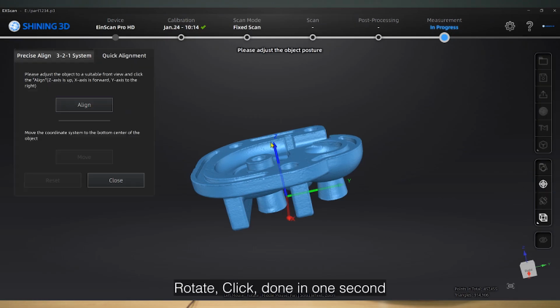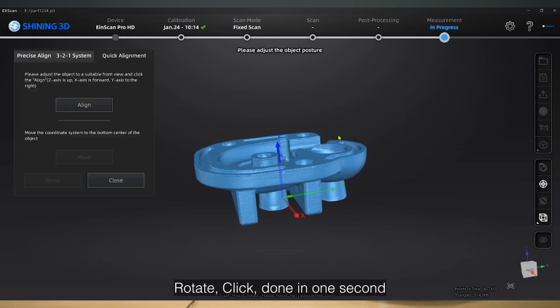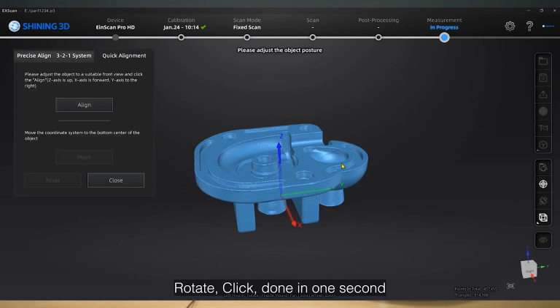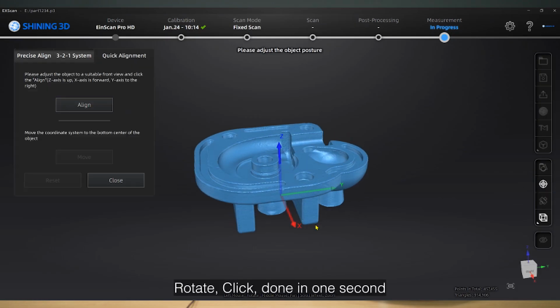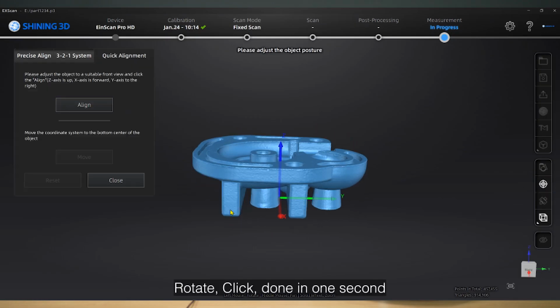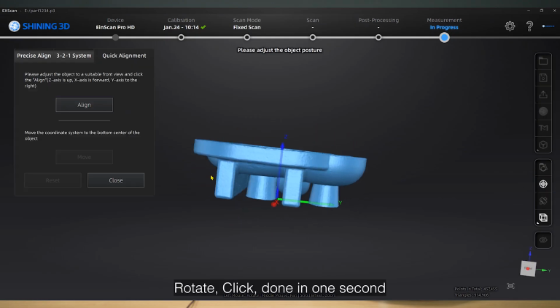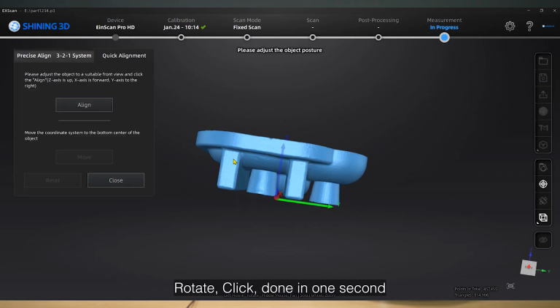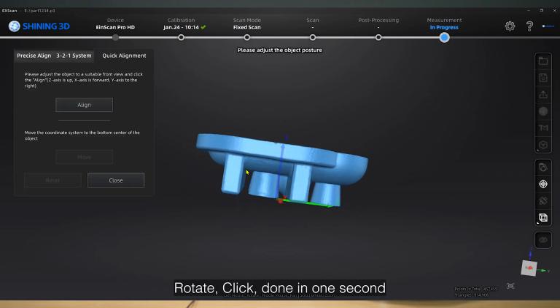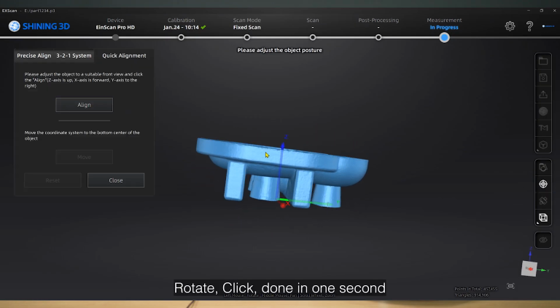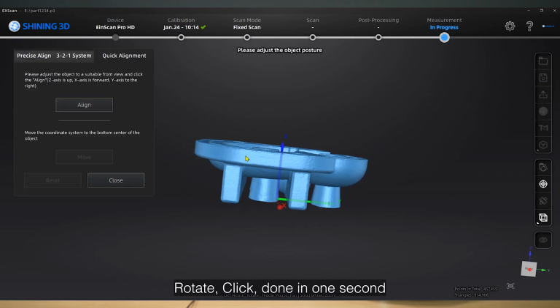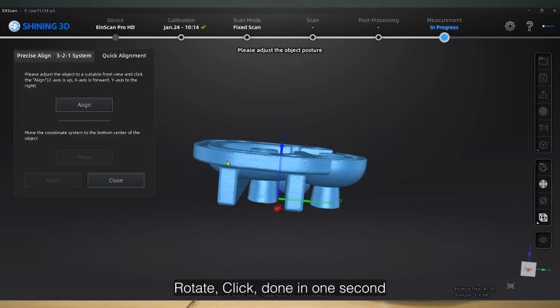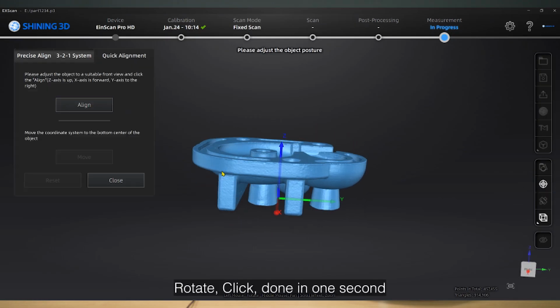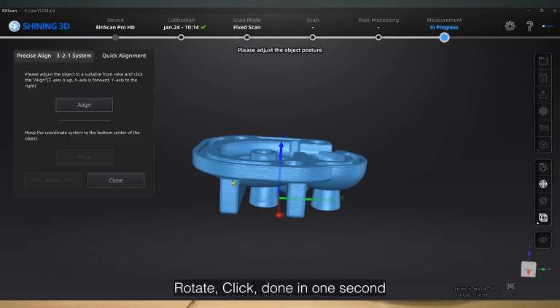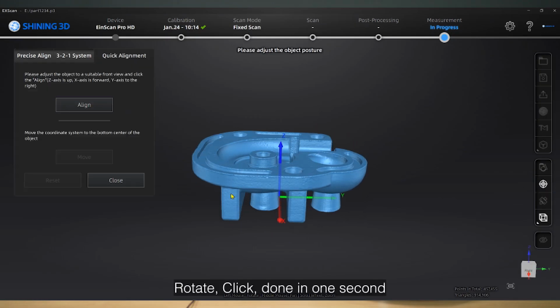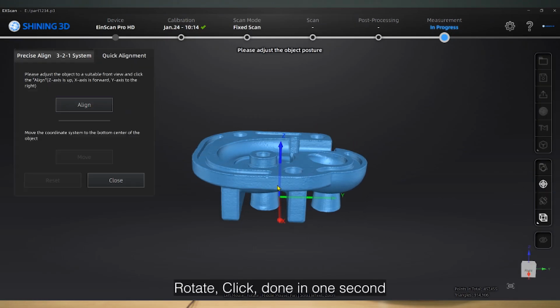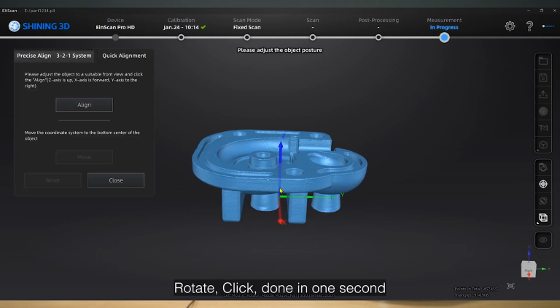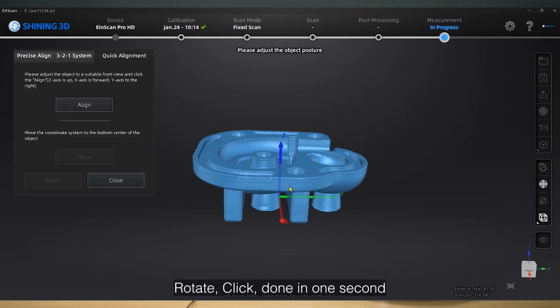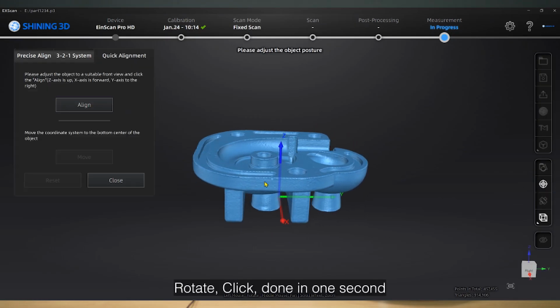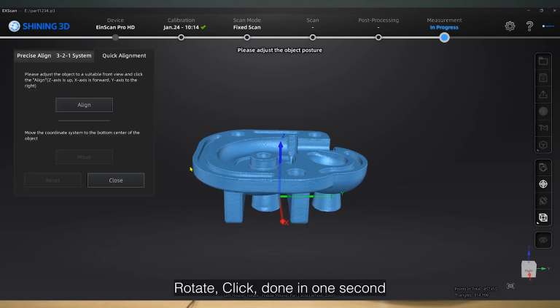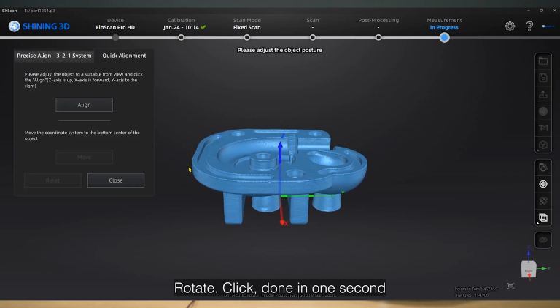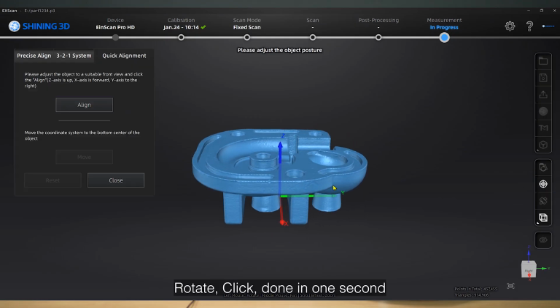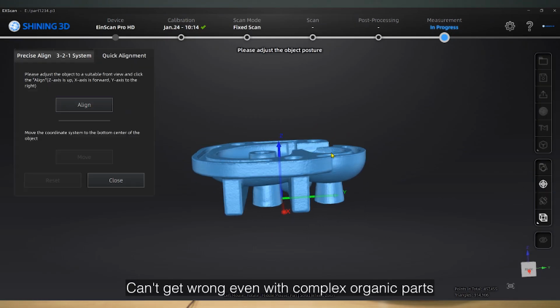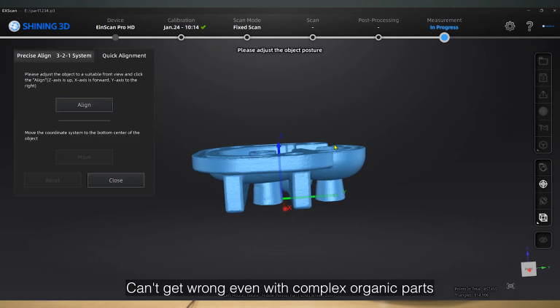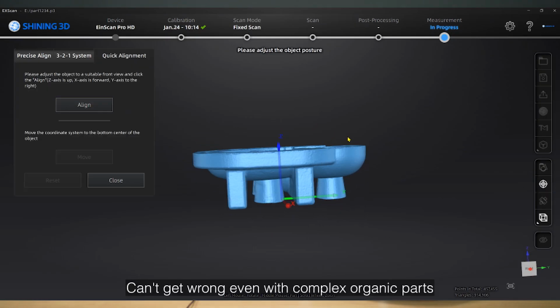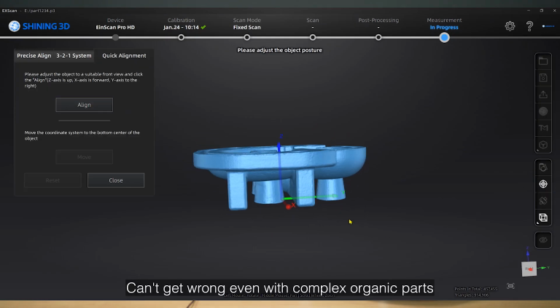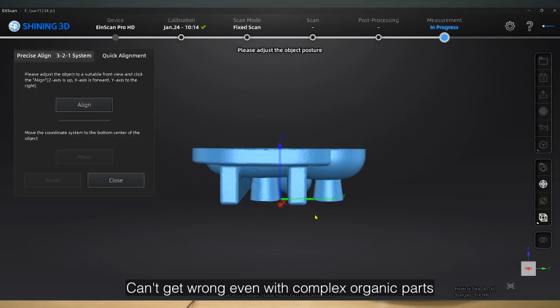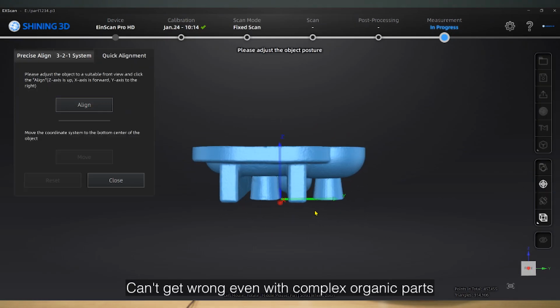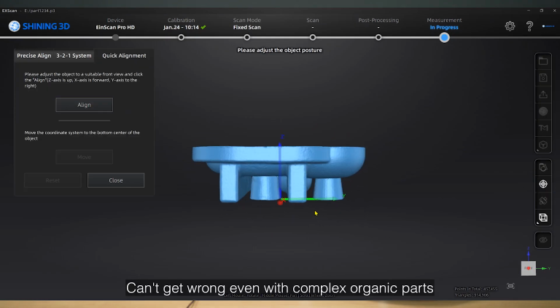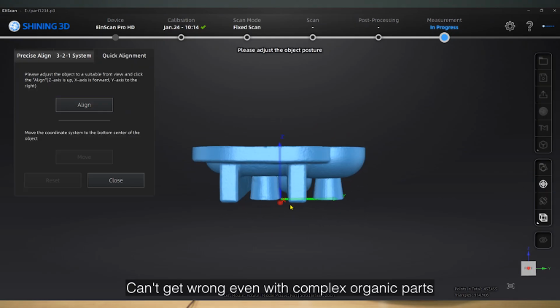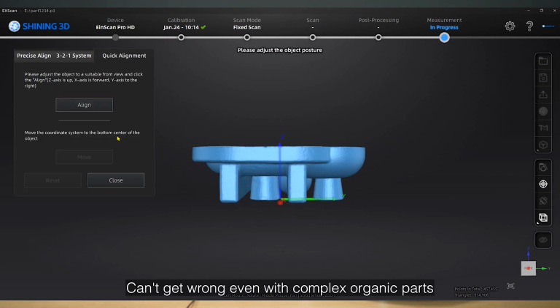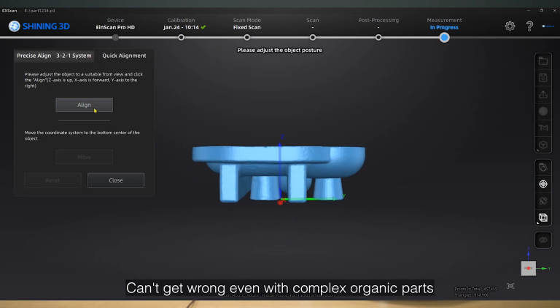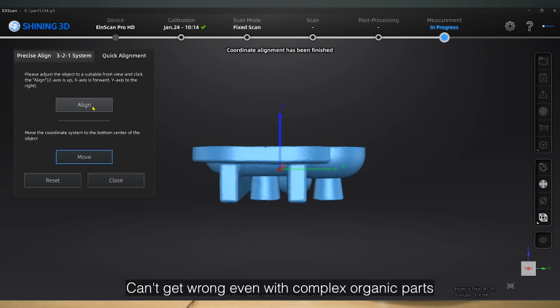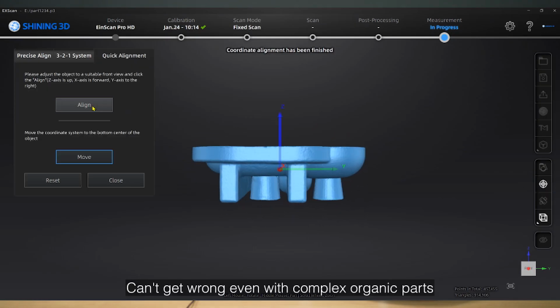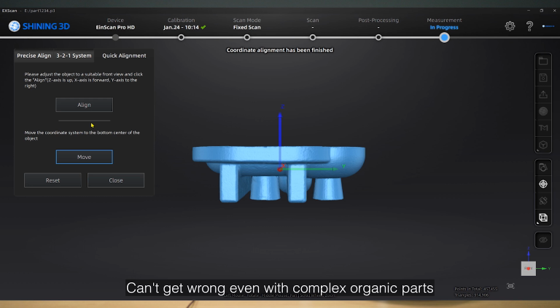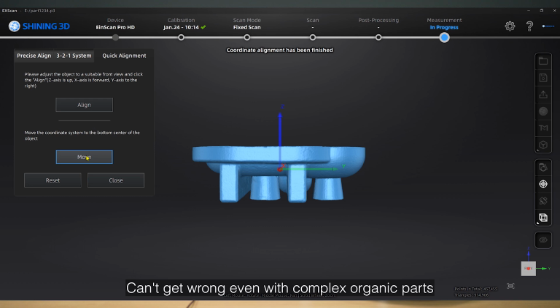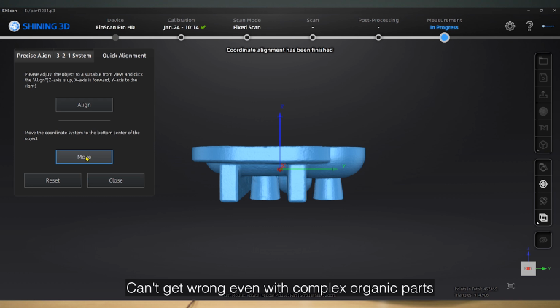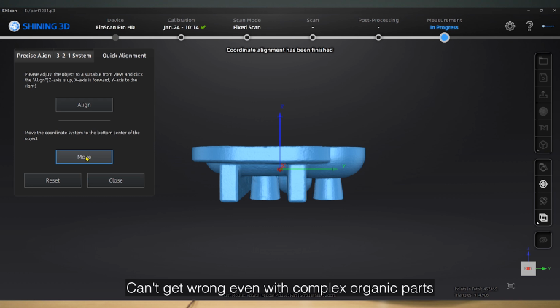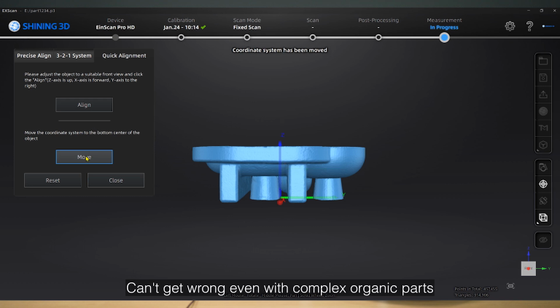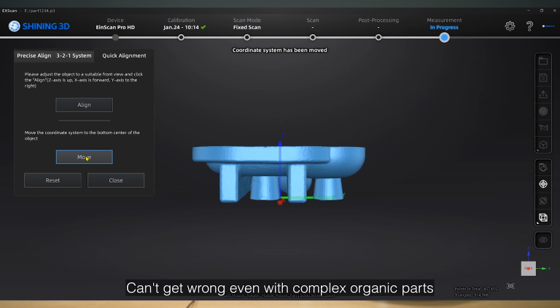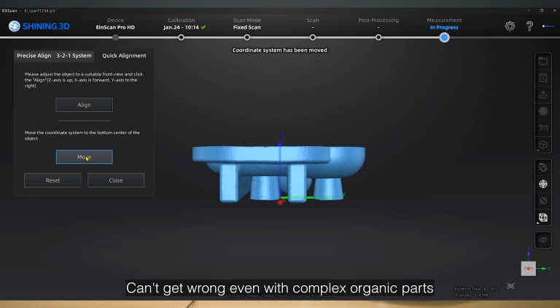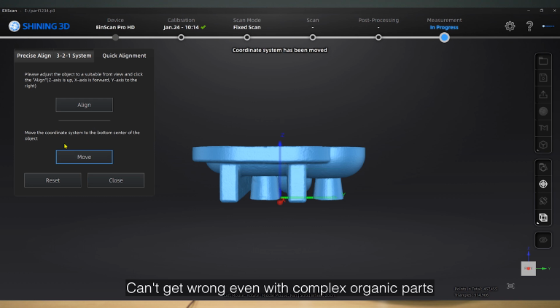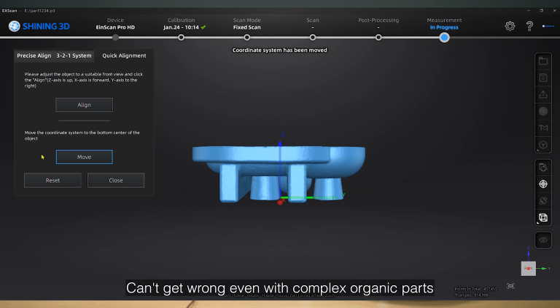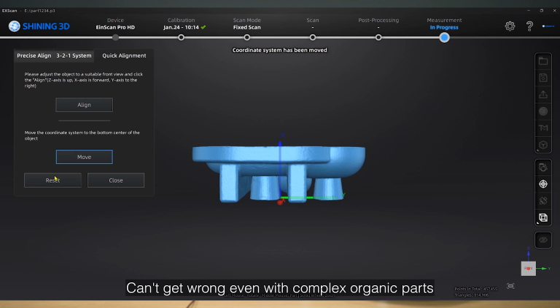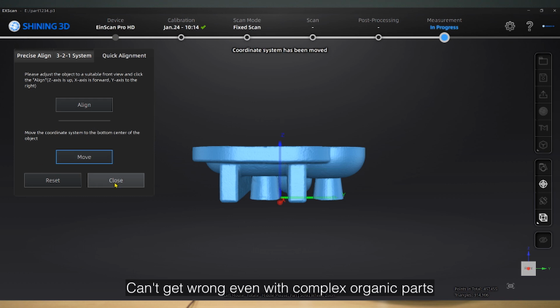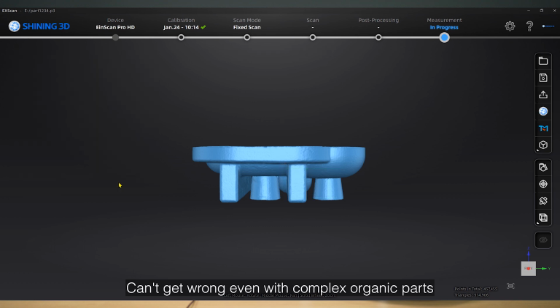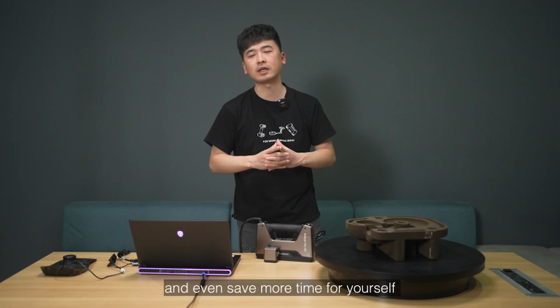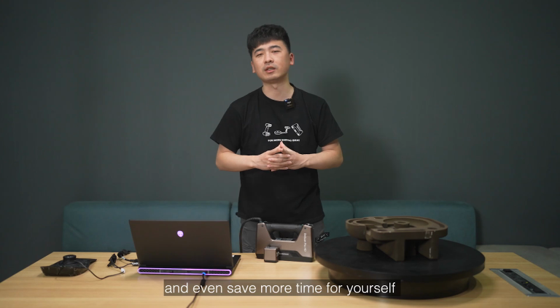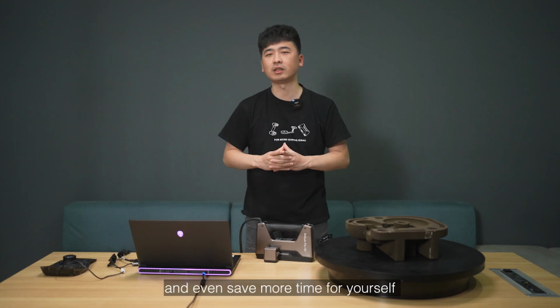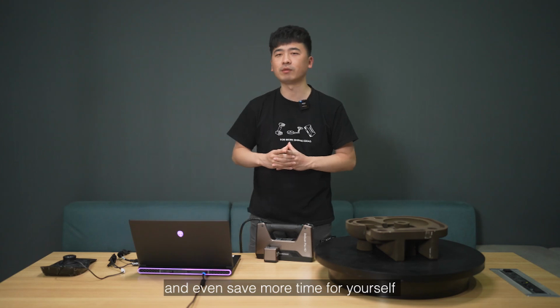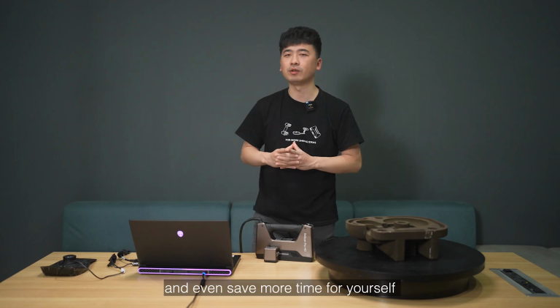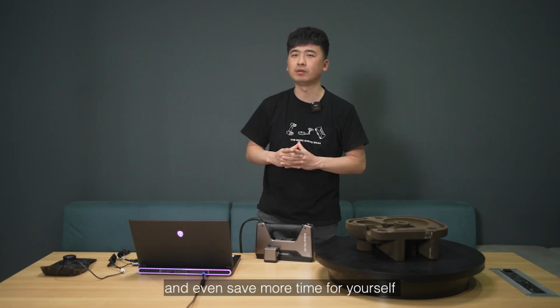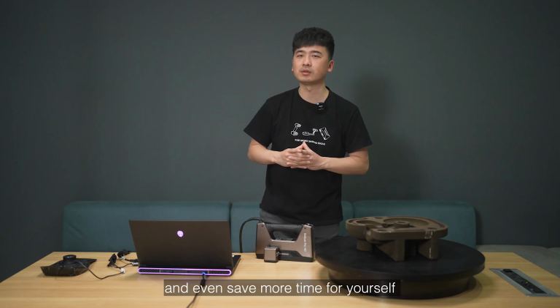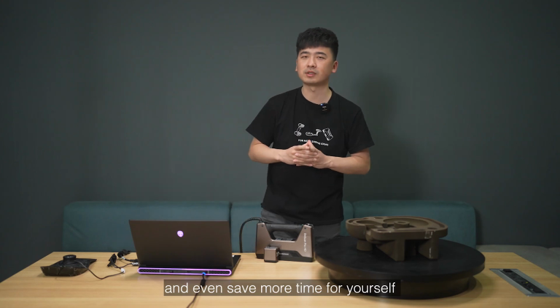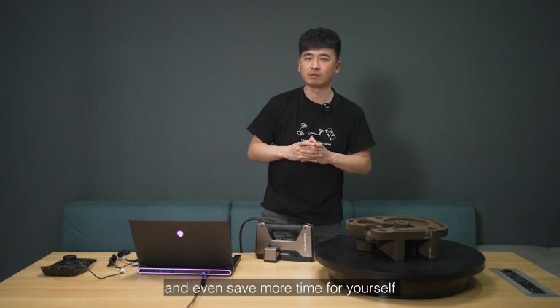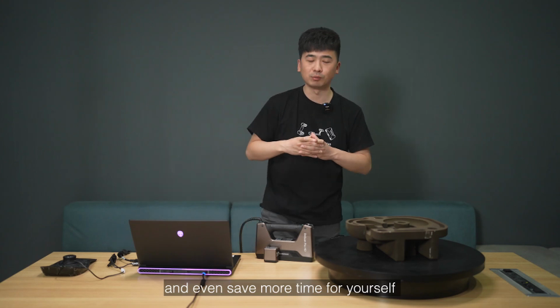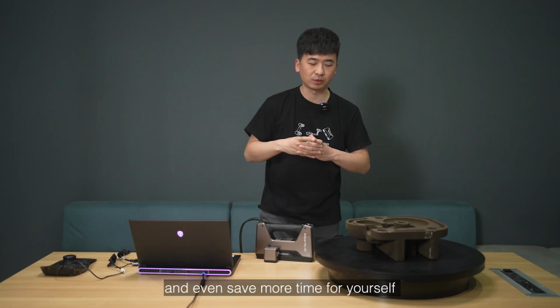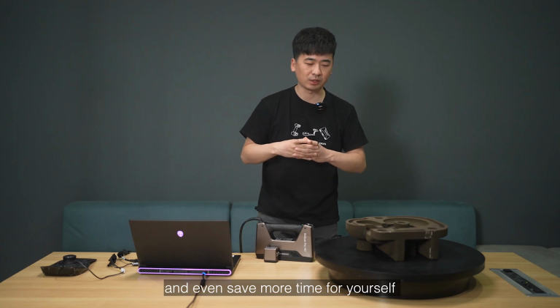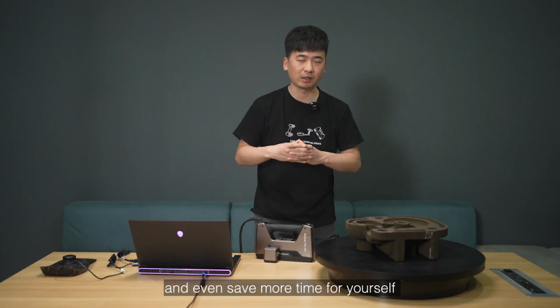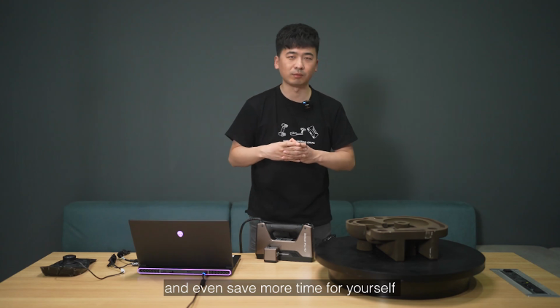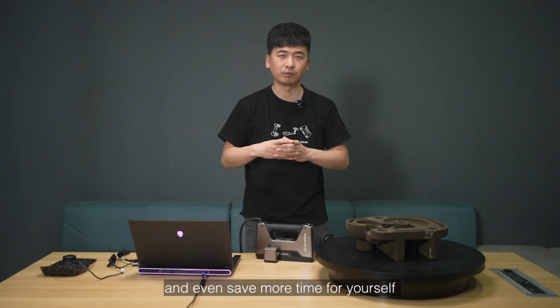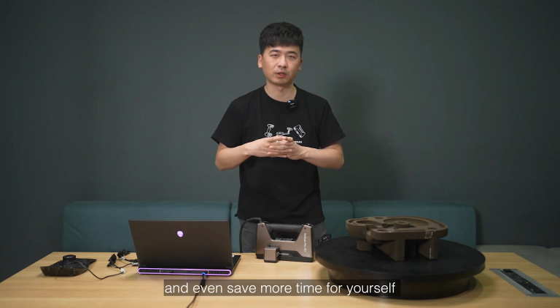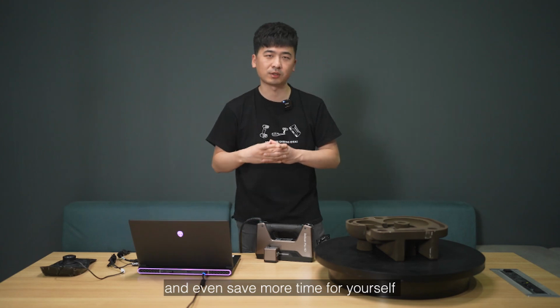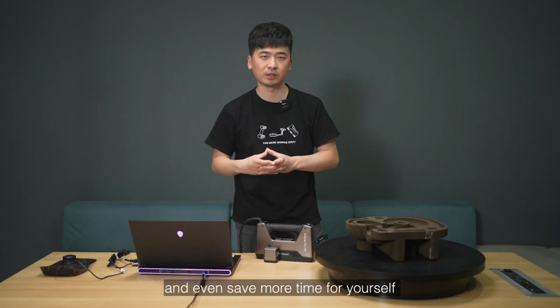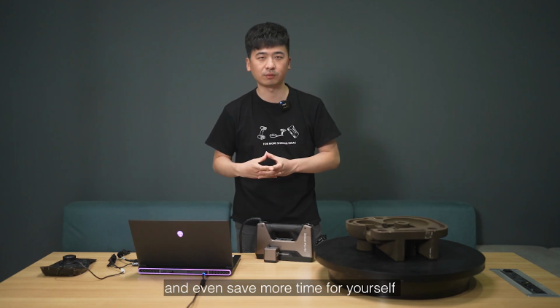Rotate, click, done in one second. Can't get it wrong even with complex organic parts — and save even more time for yourself.